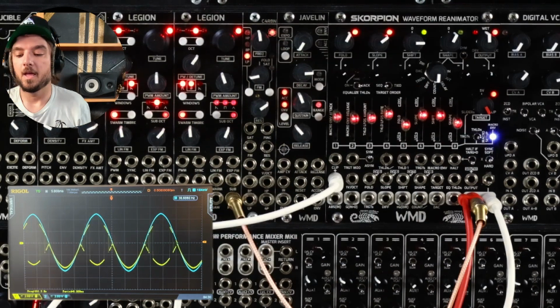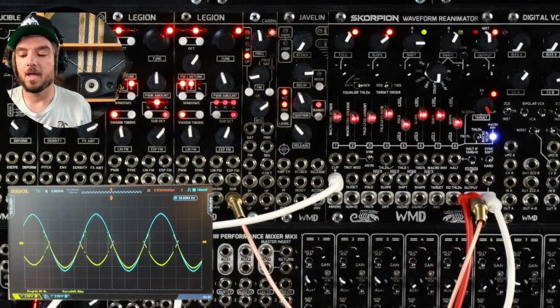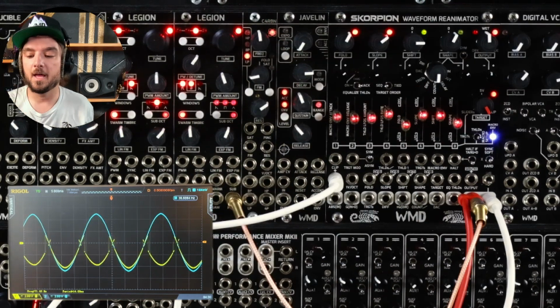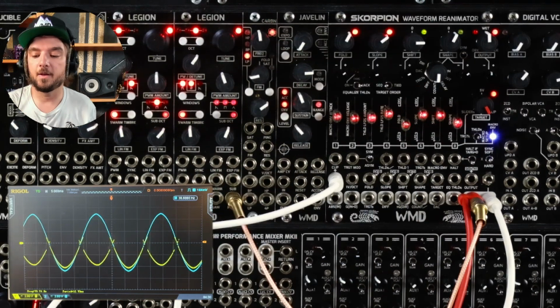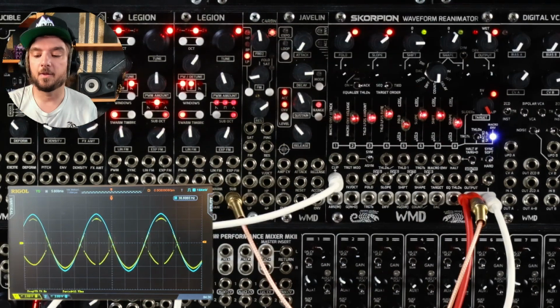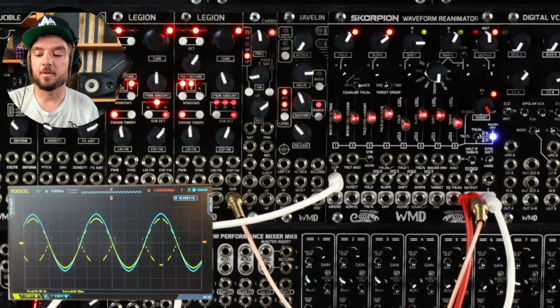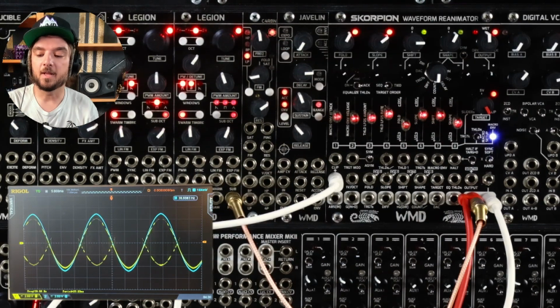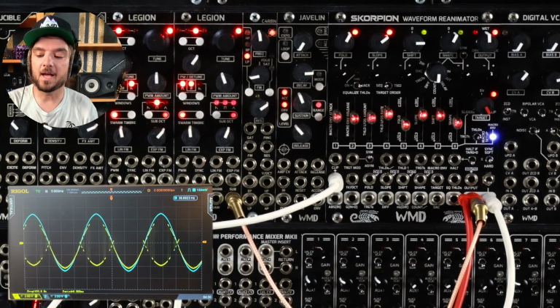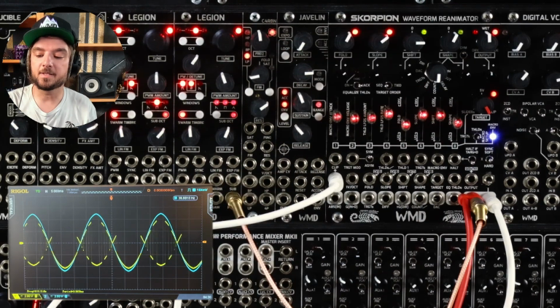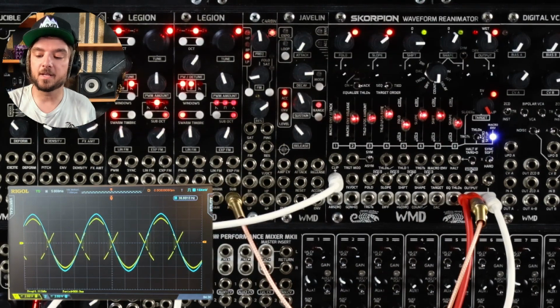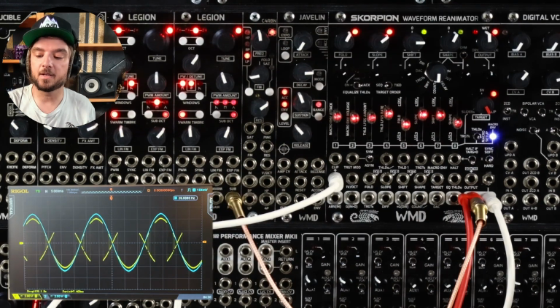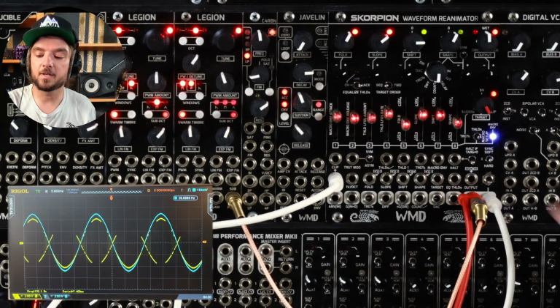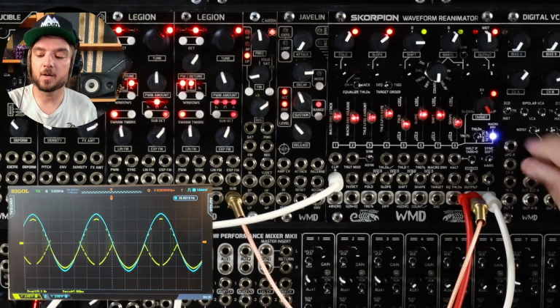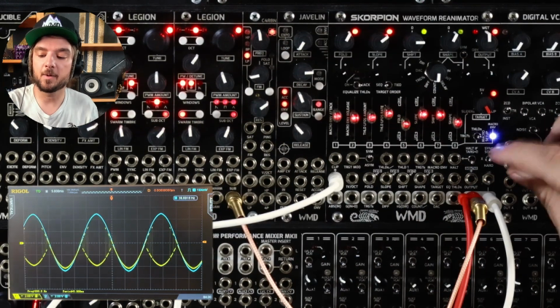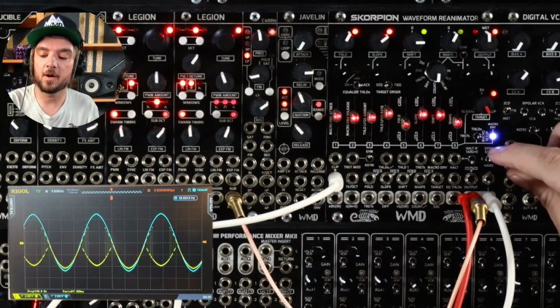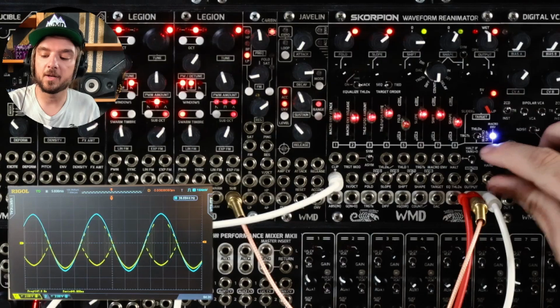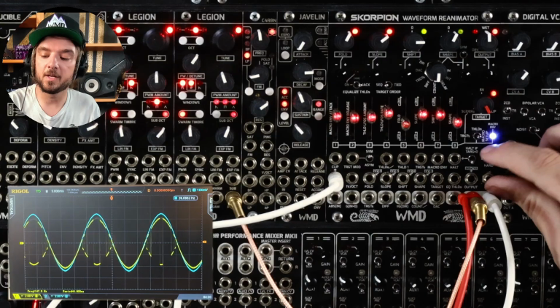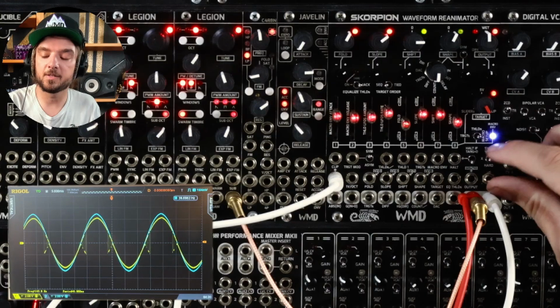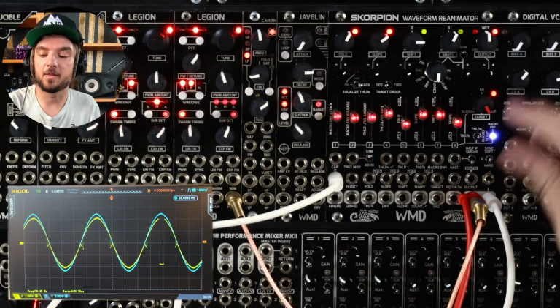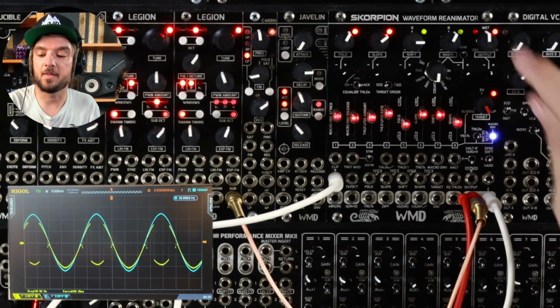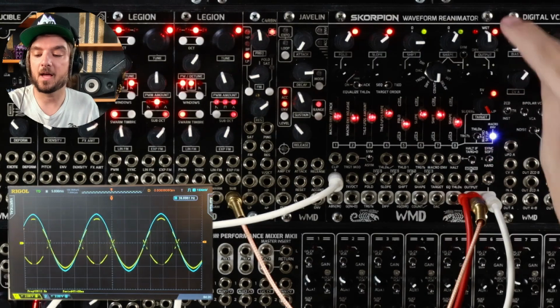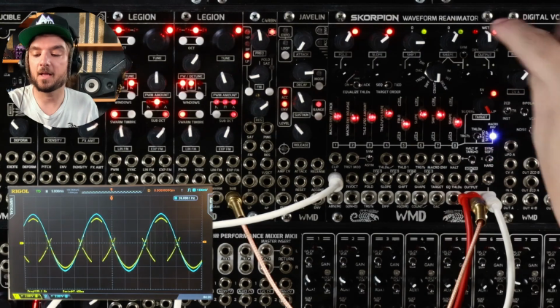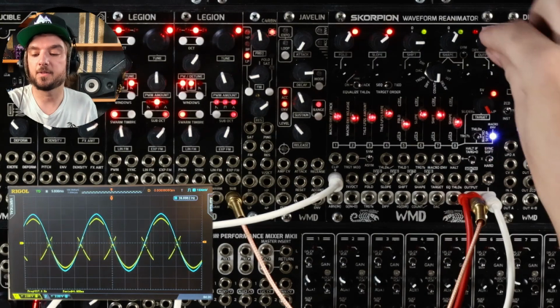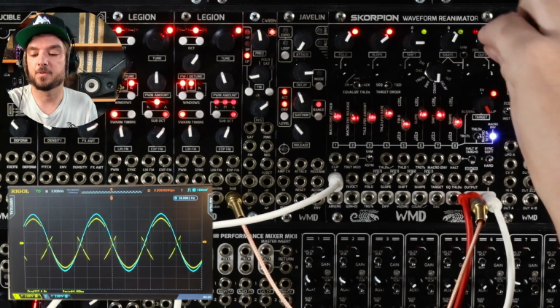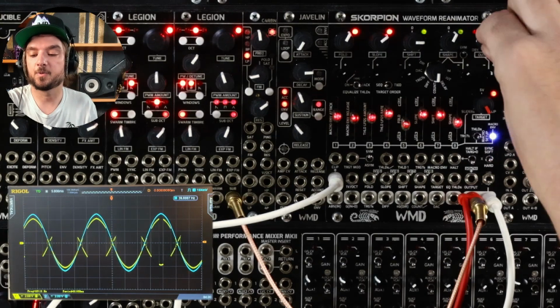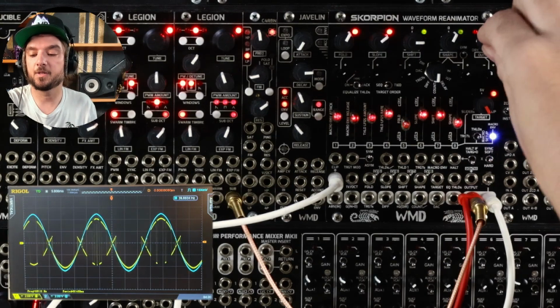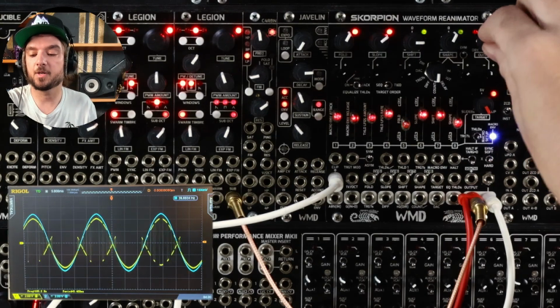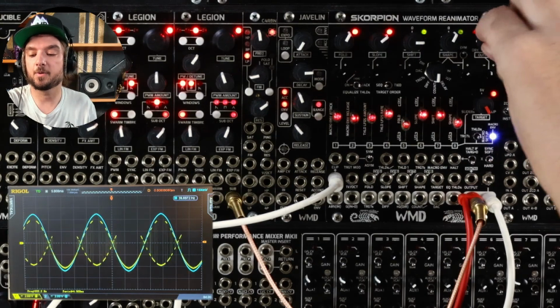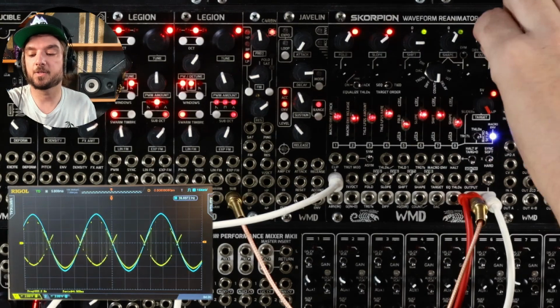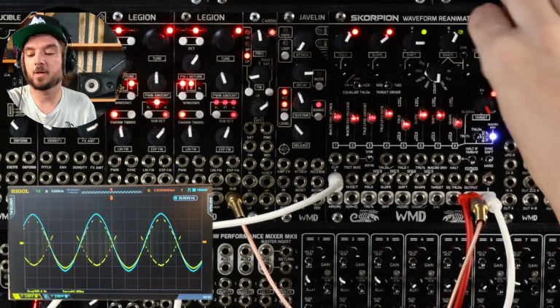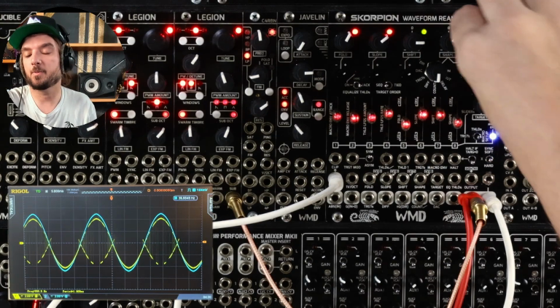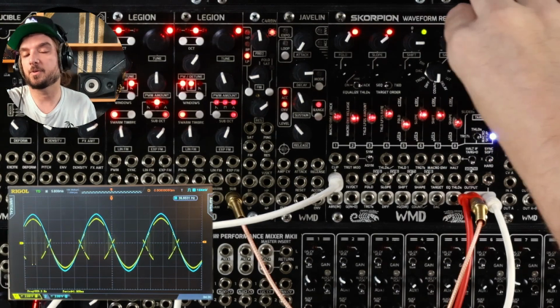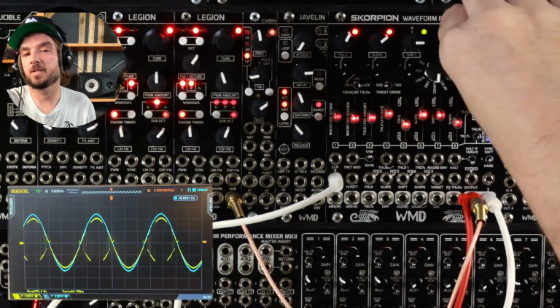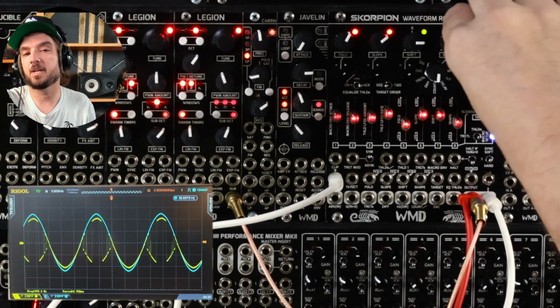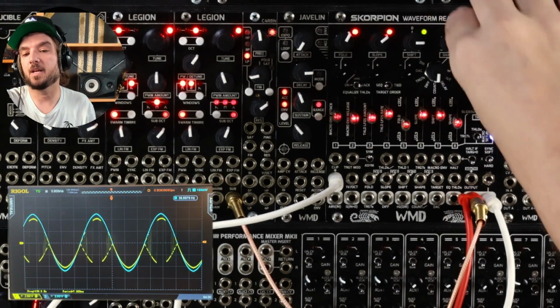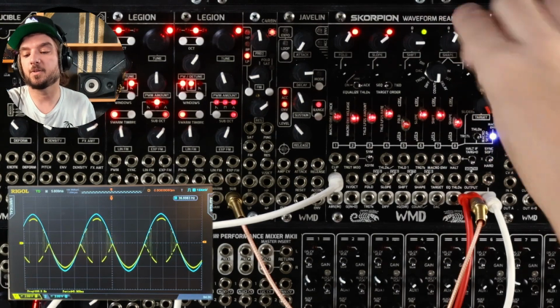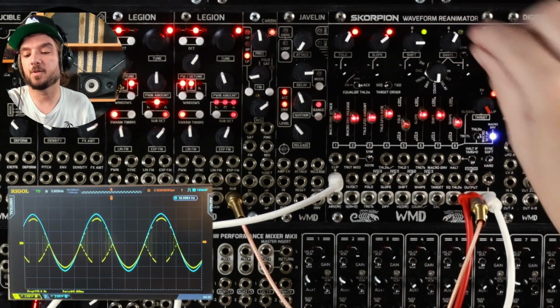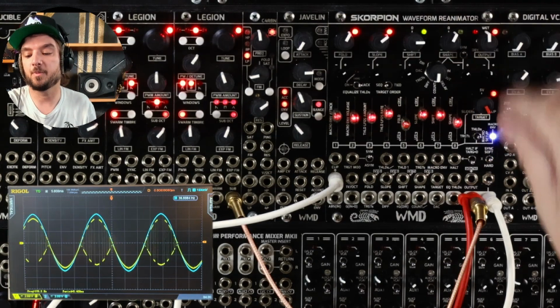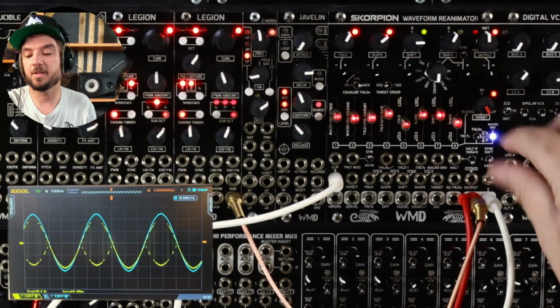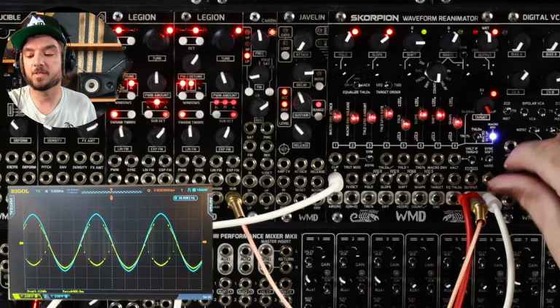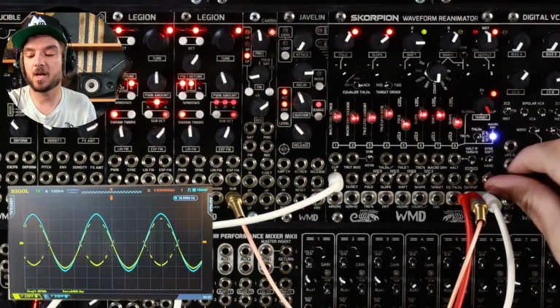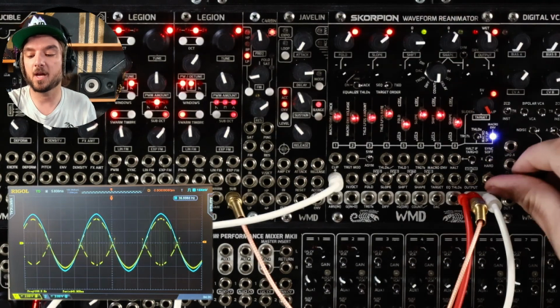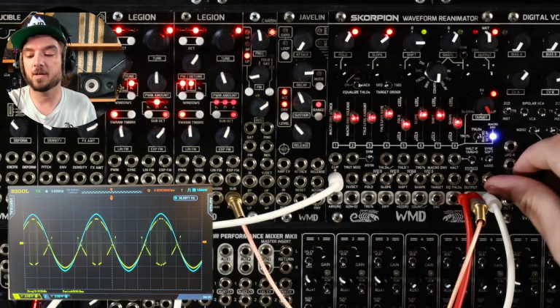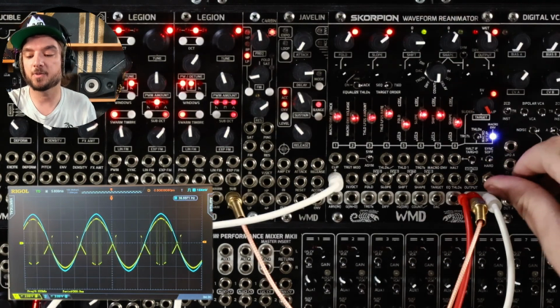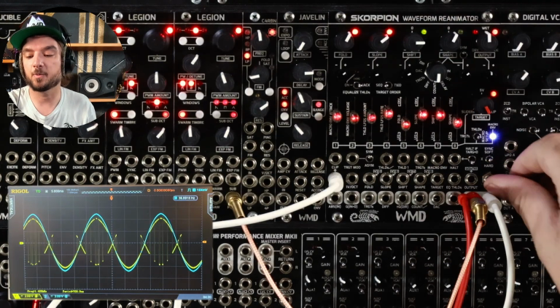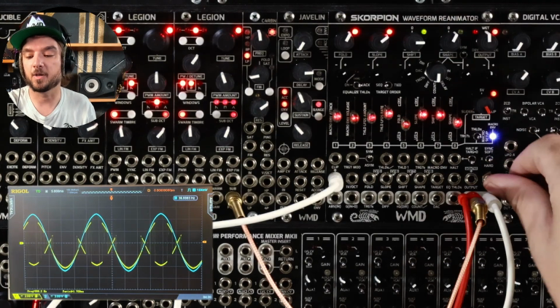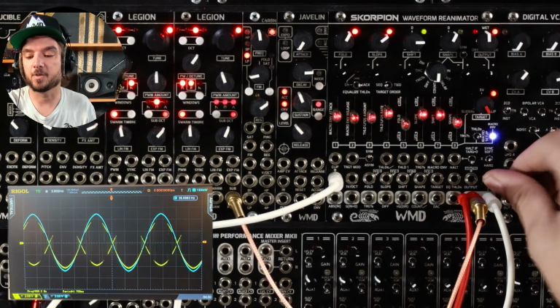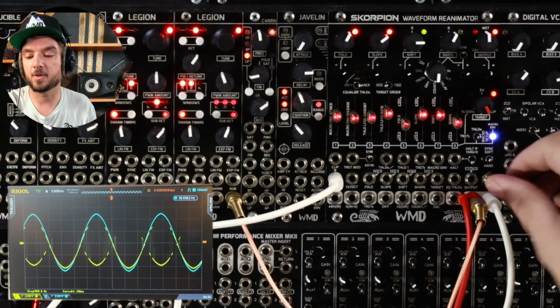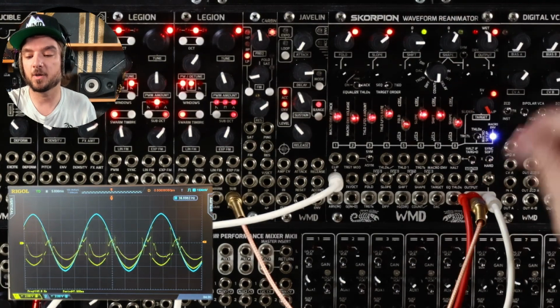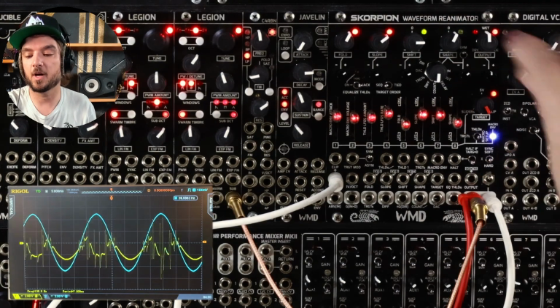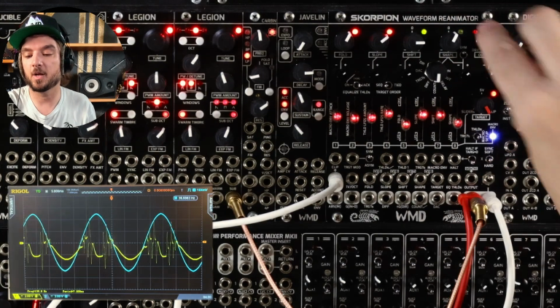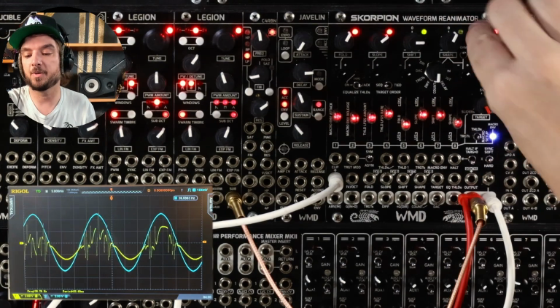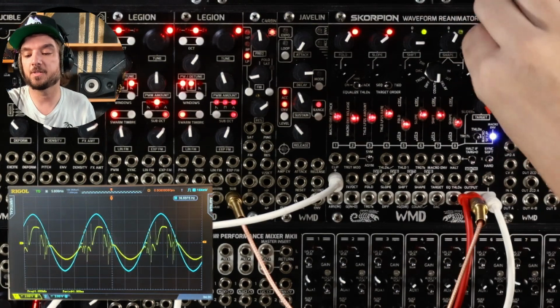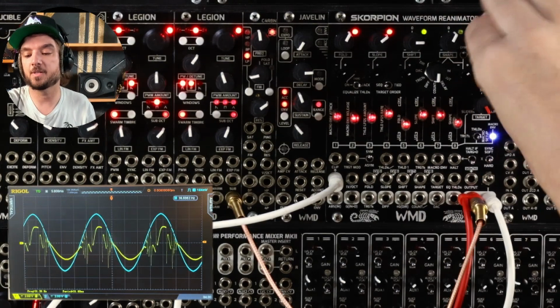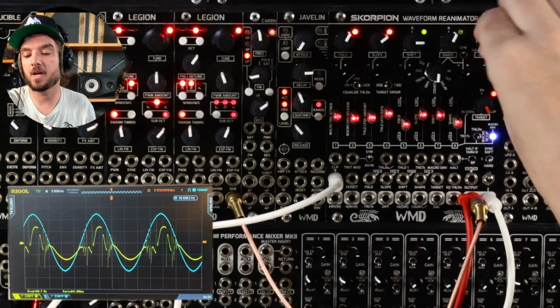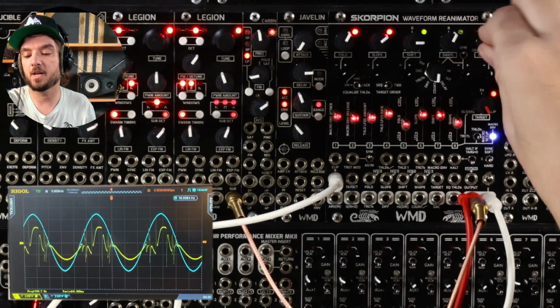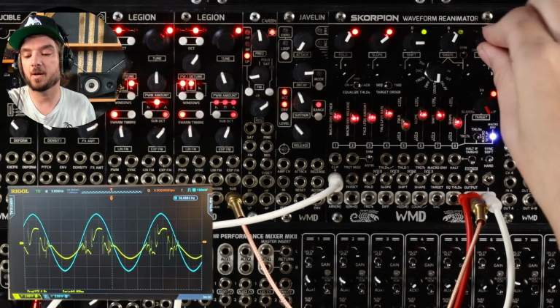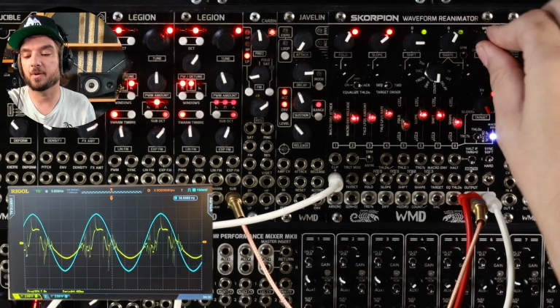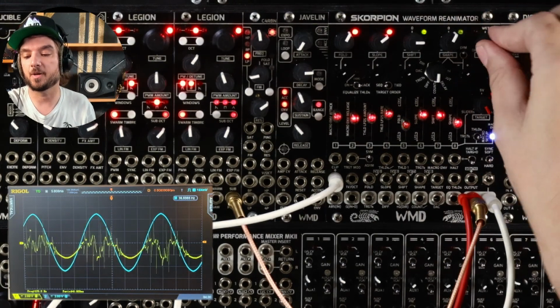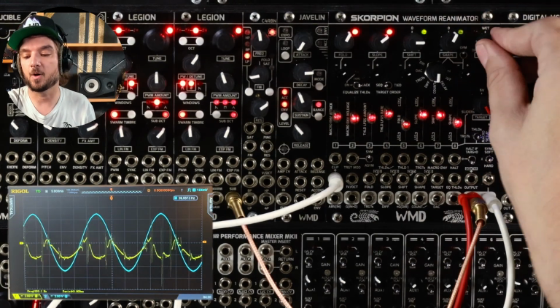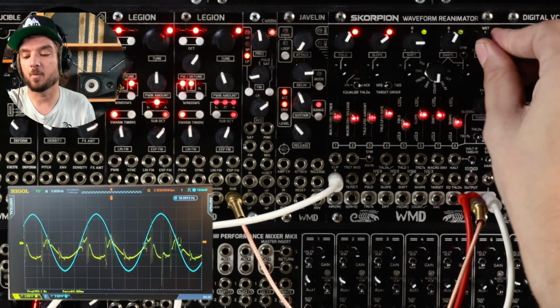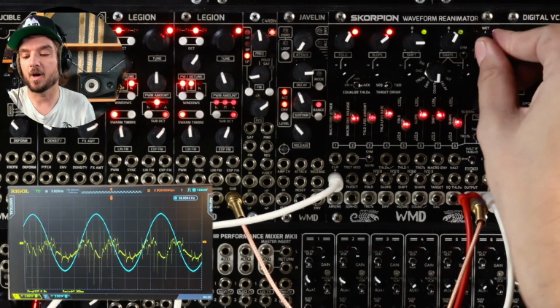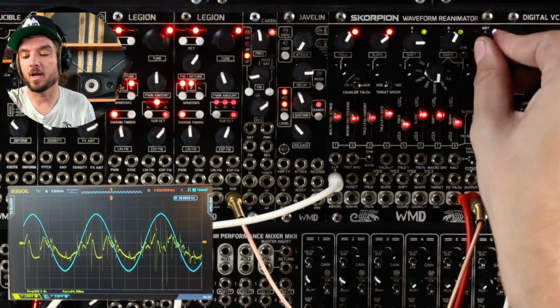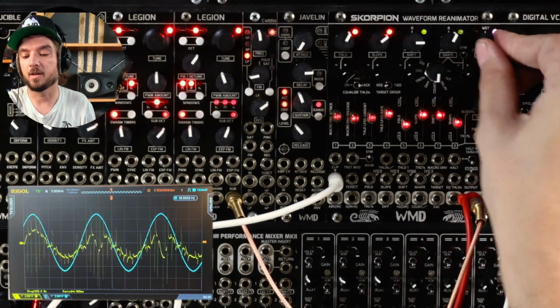The last thing to talk about is the switch to get into mid-side. We turn on mid-side and now we go wide.